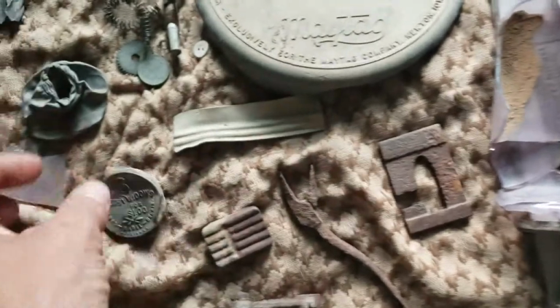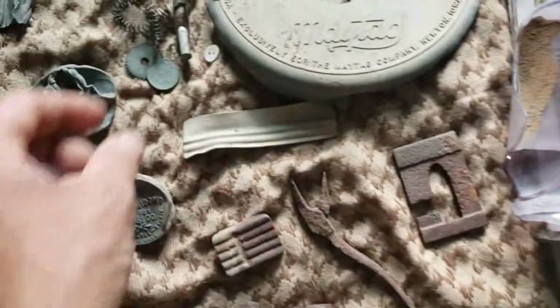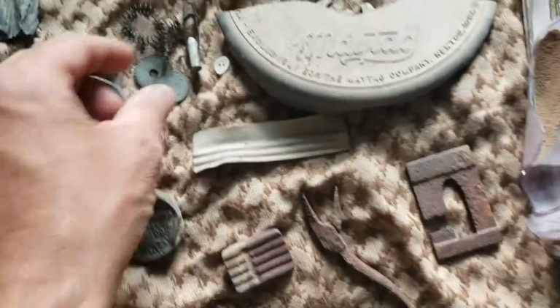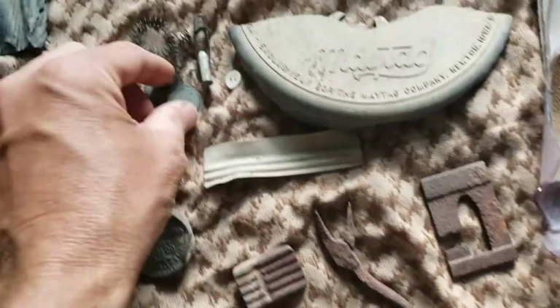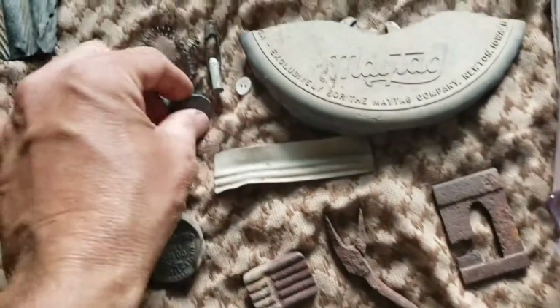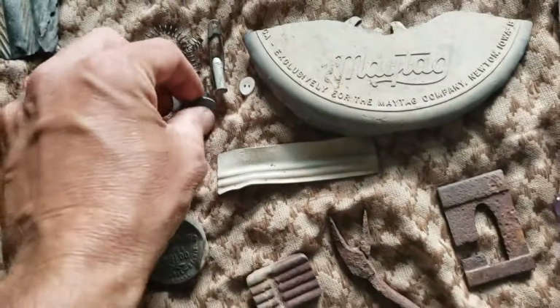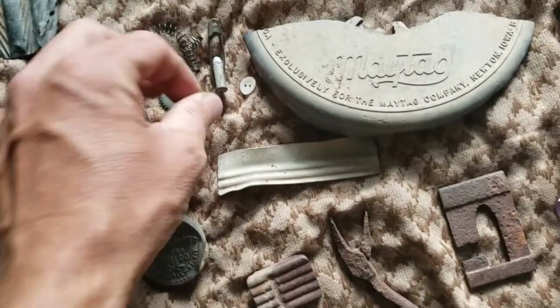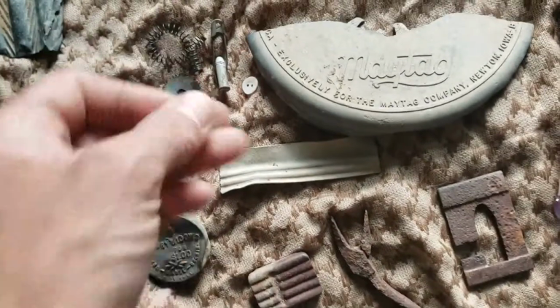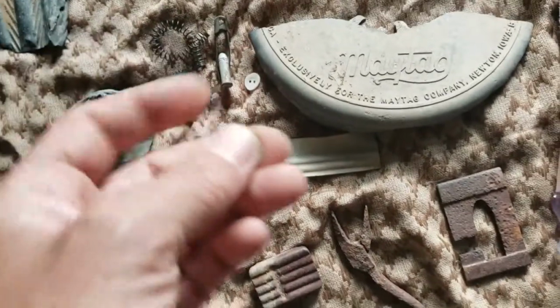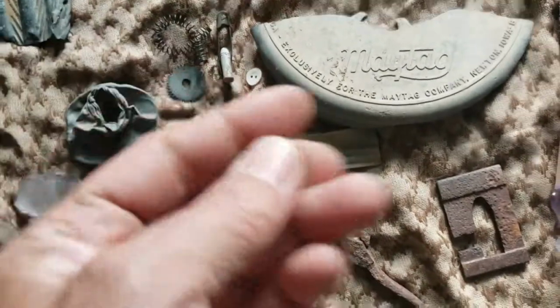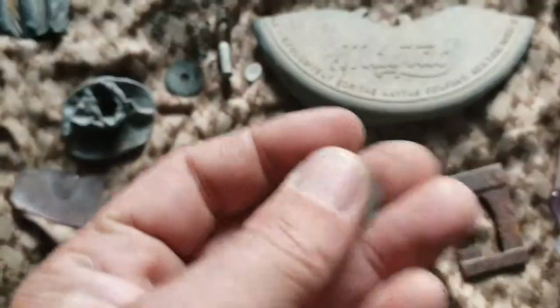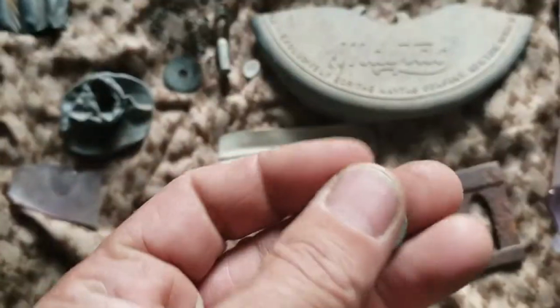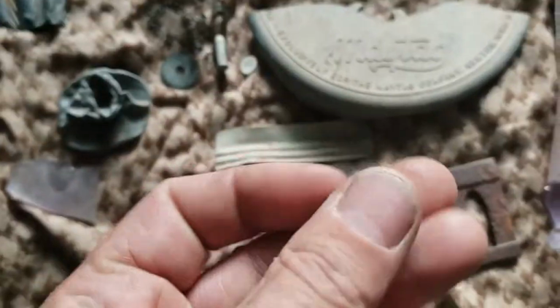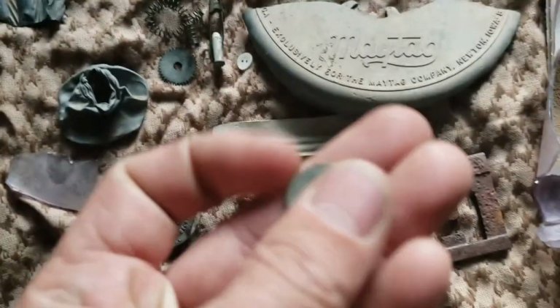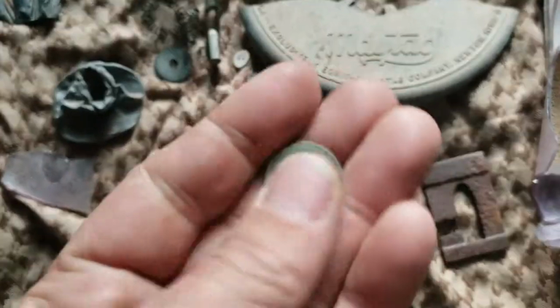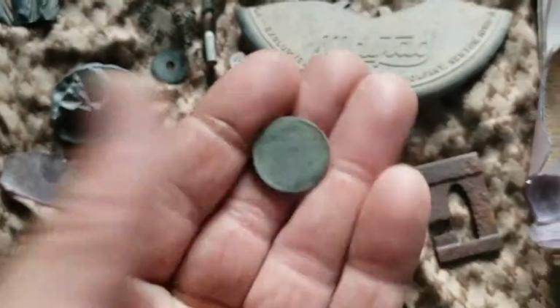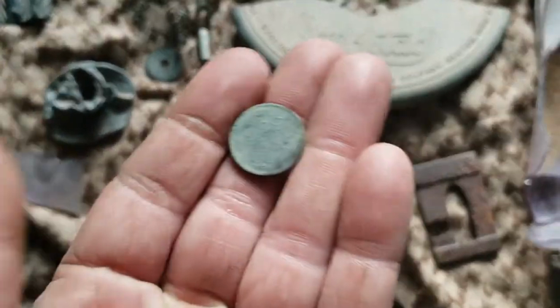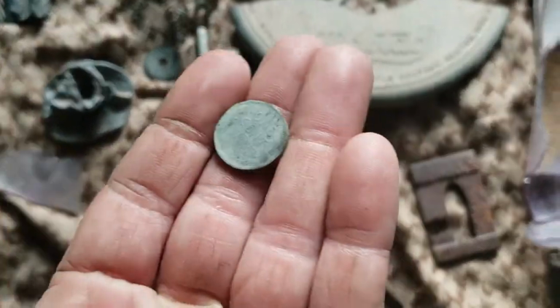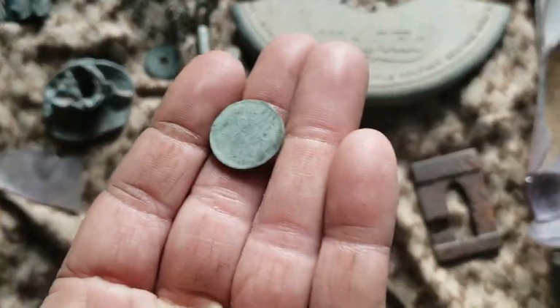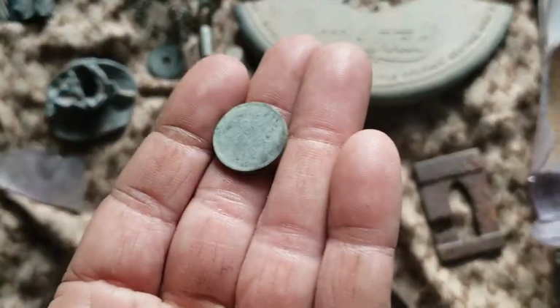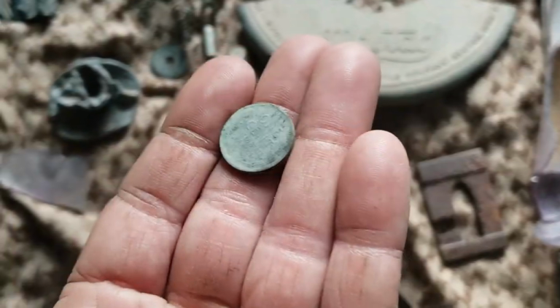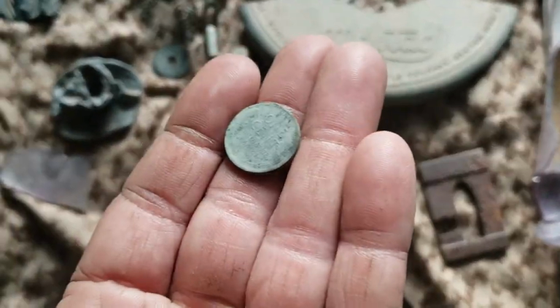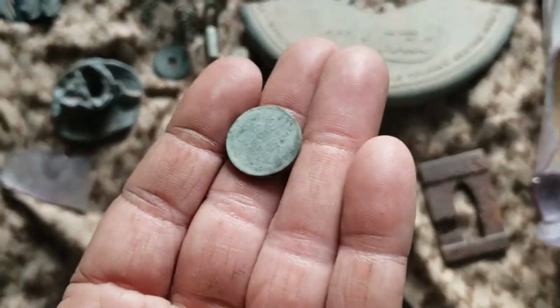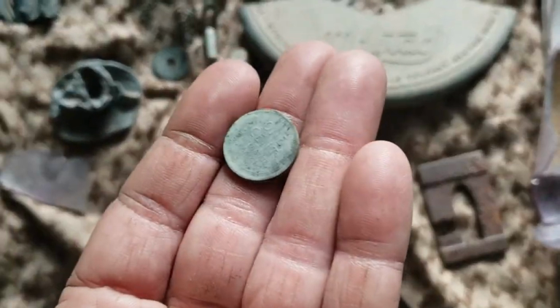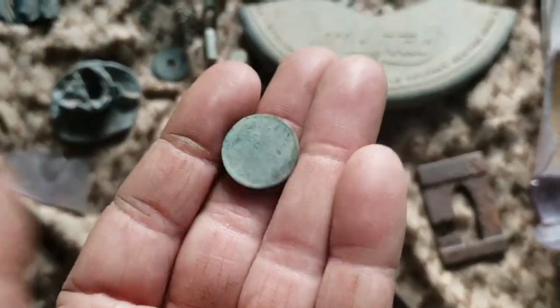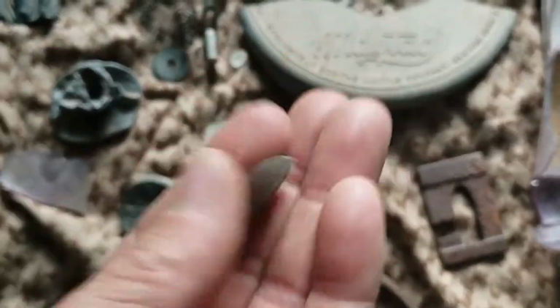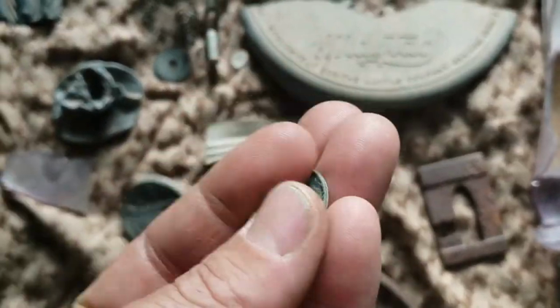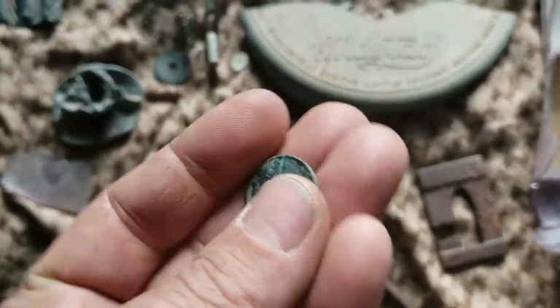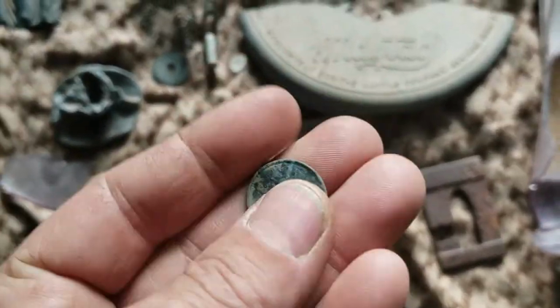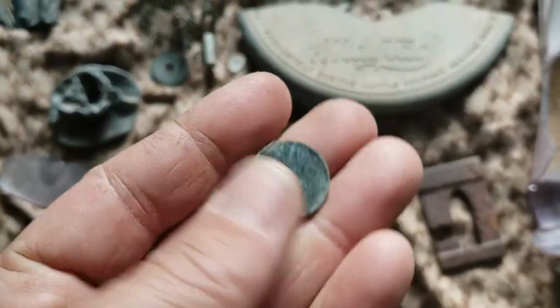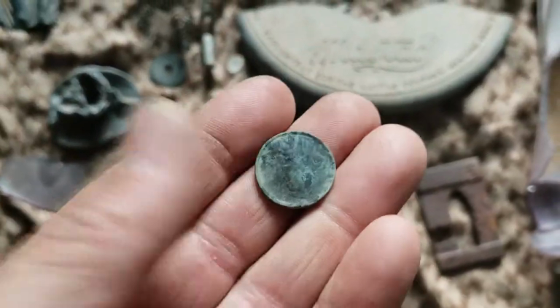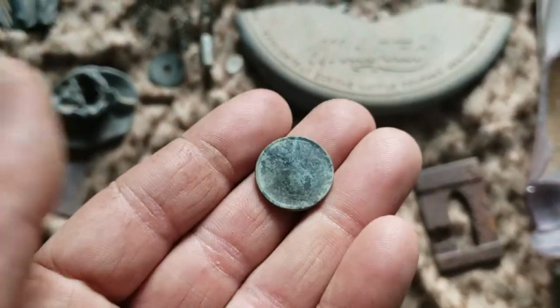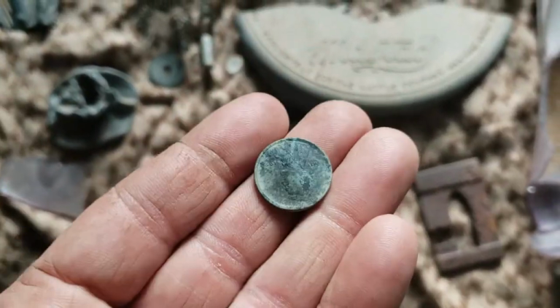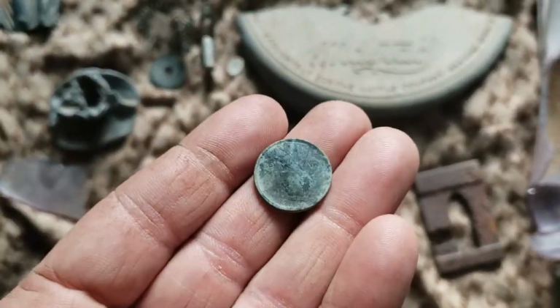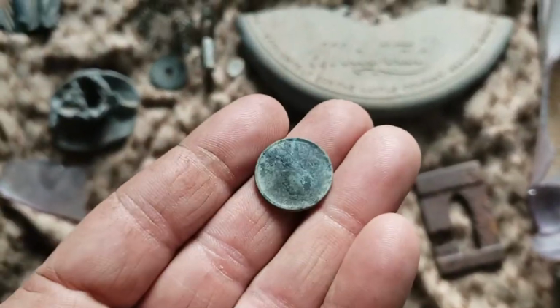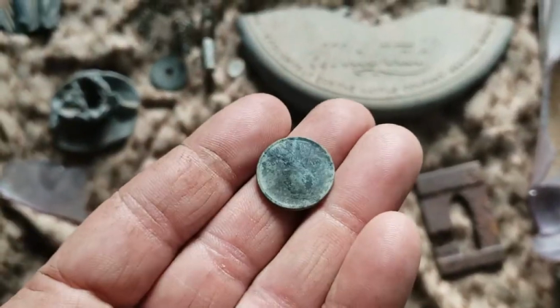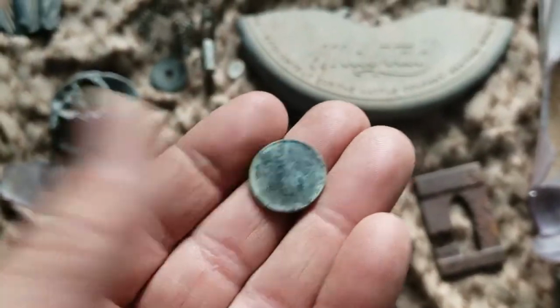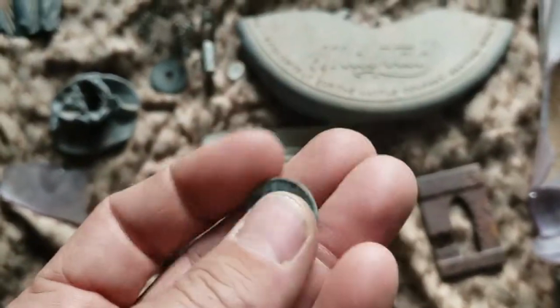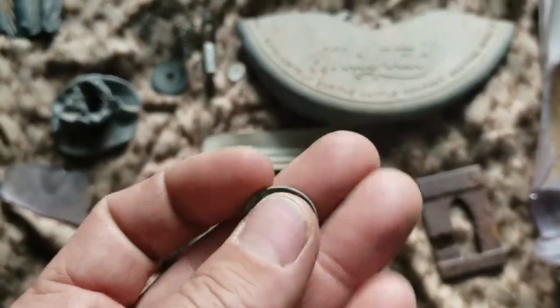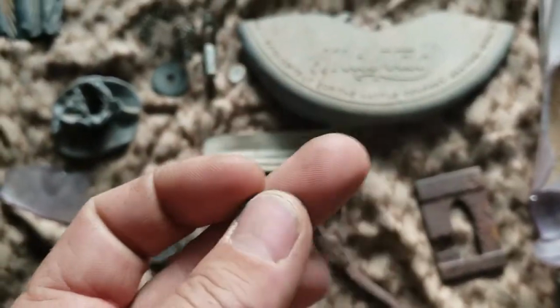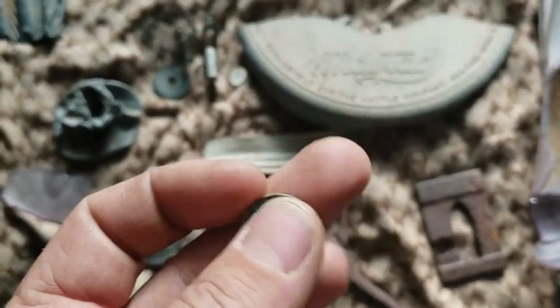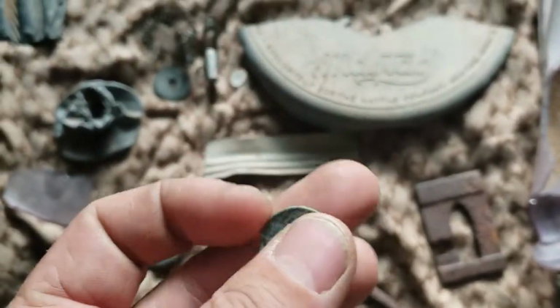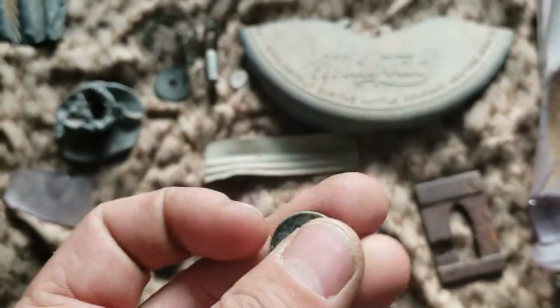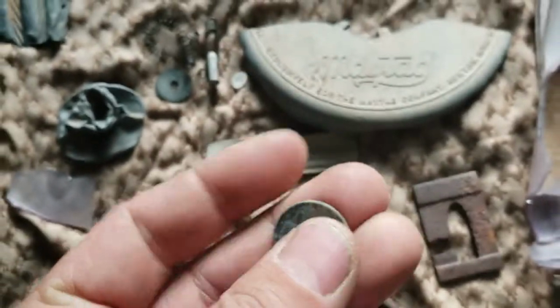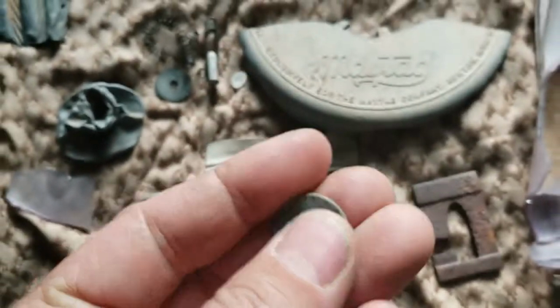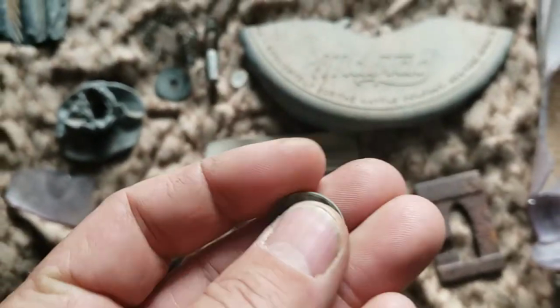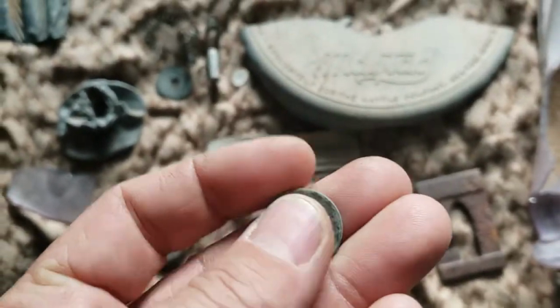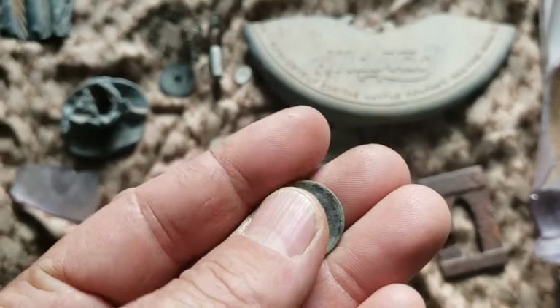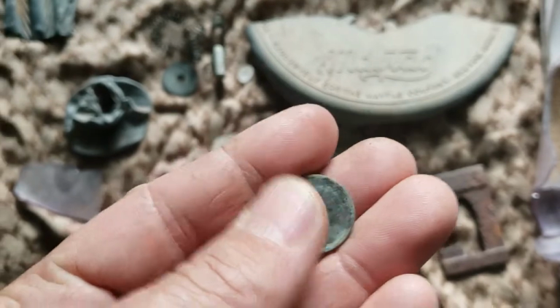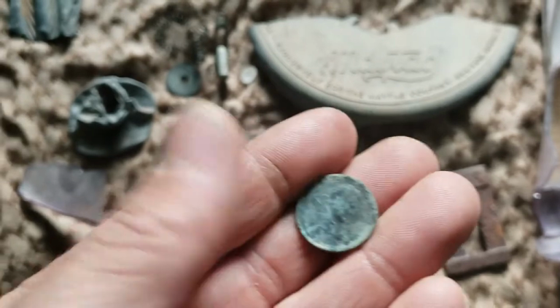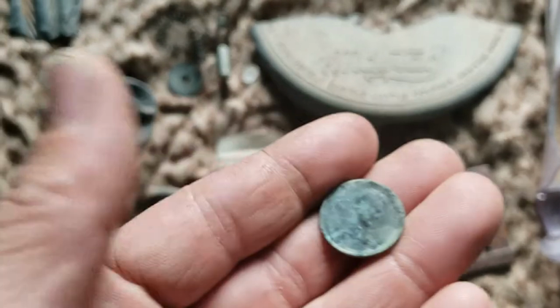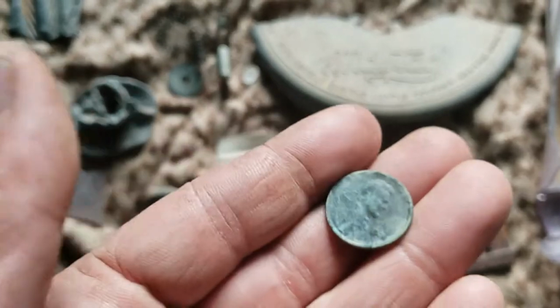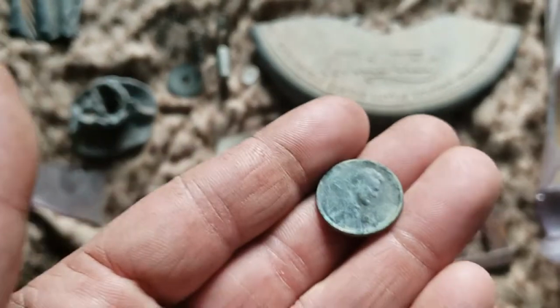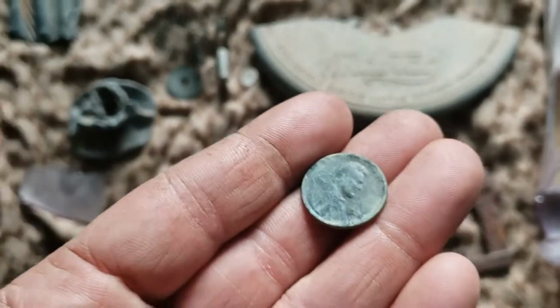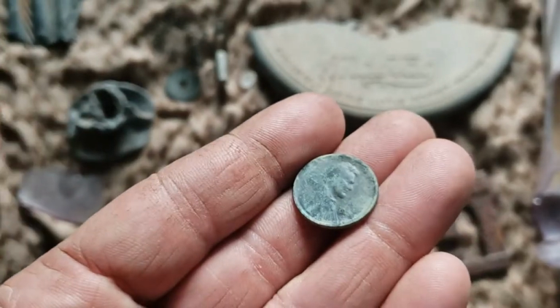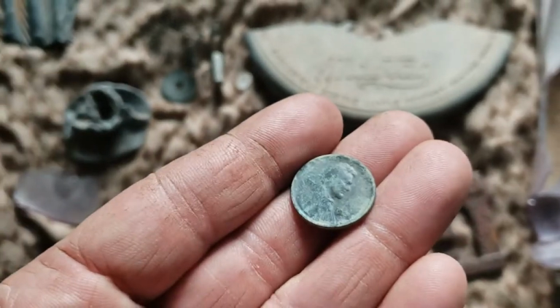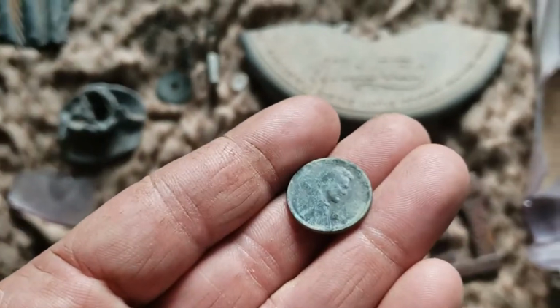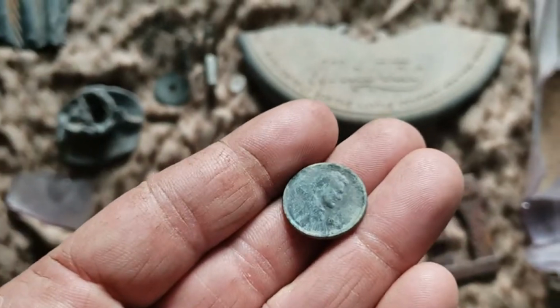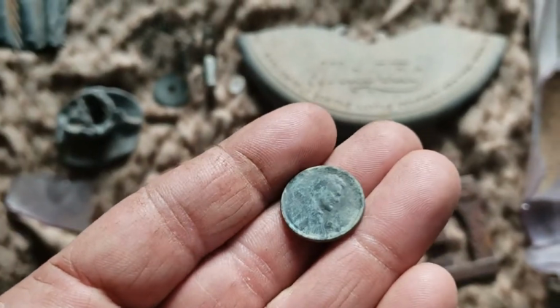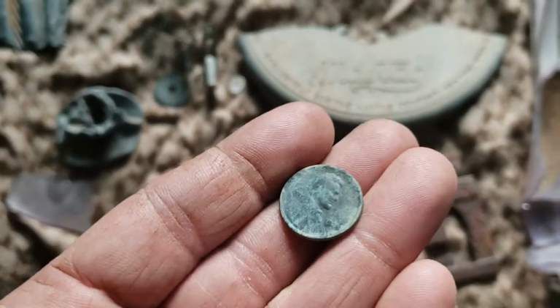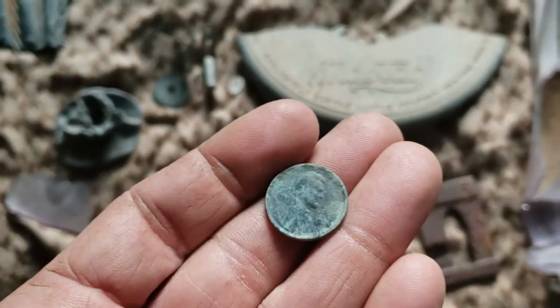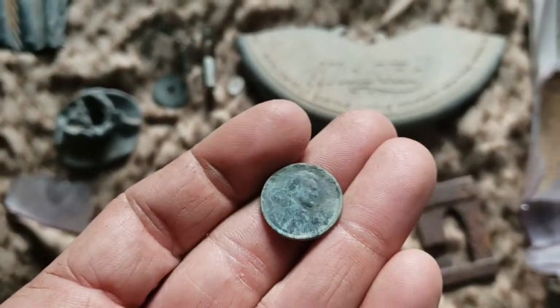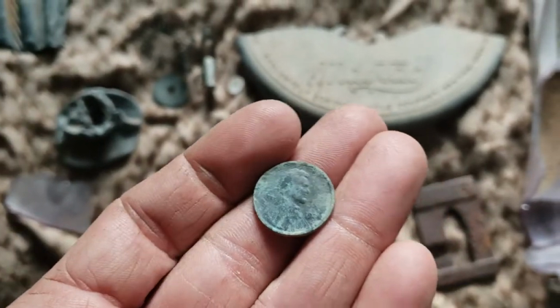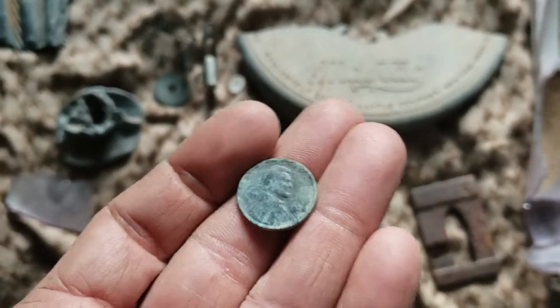I did find a wheat penny. One of the numbers is pretty much worn off, but it looks like it was 1920.